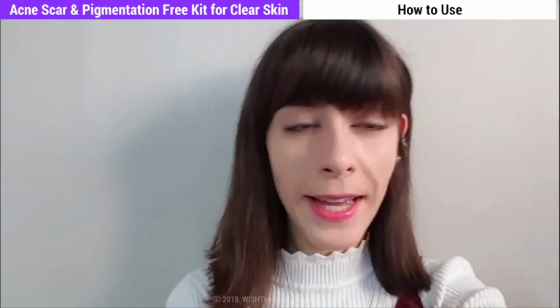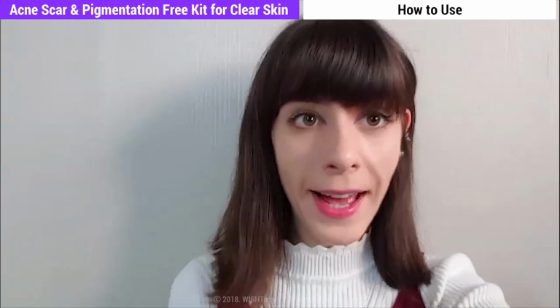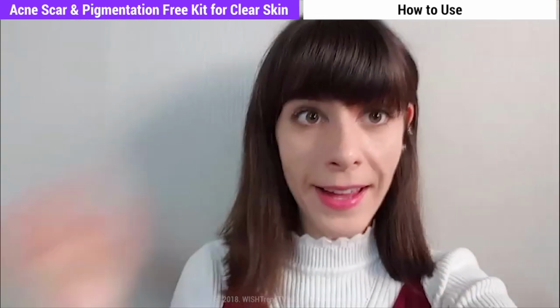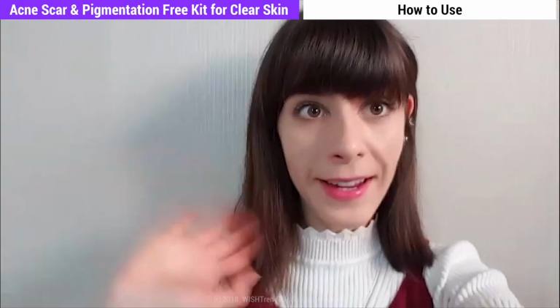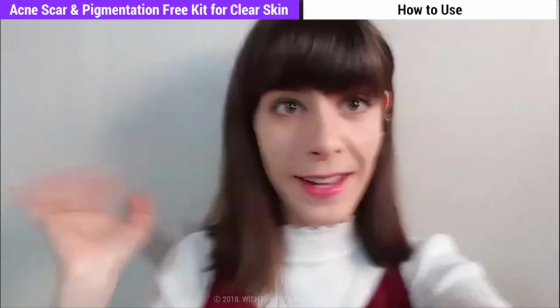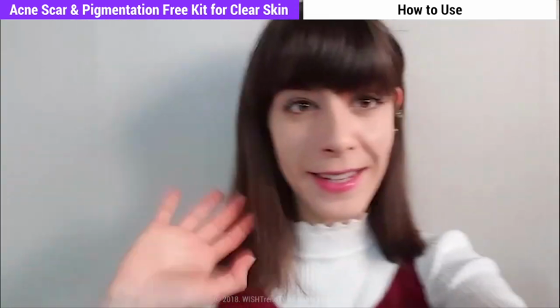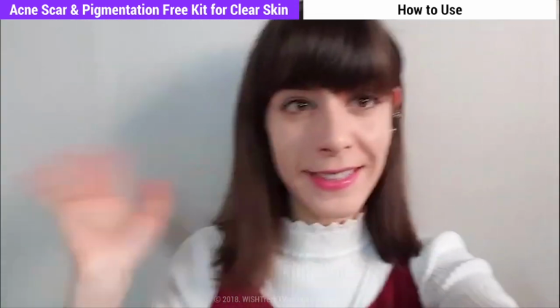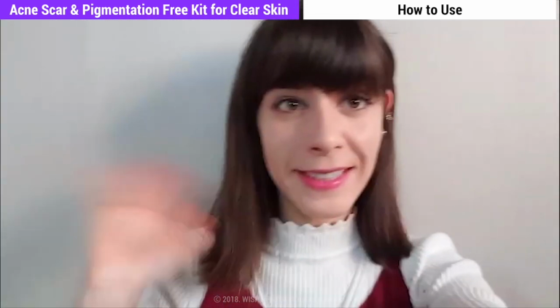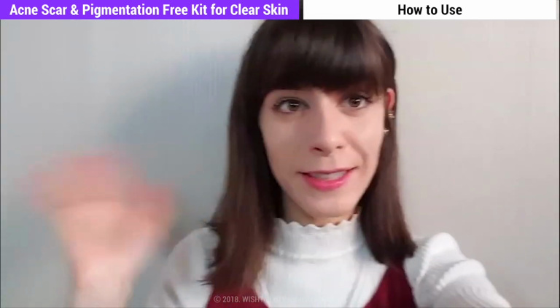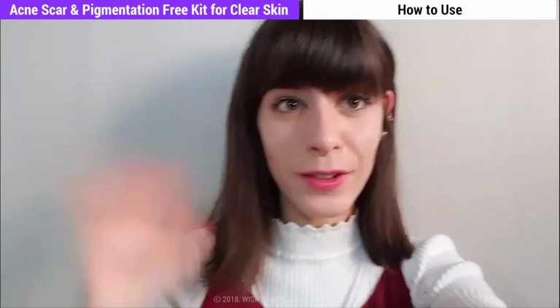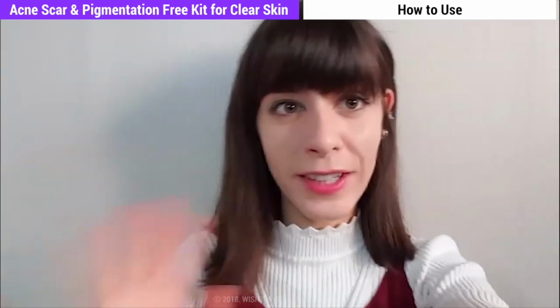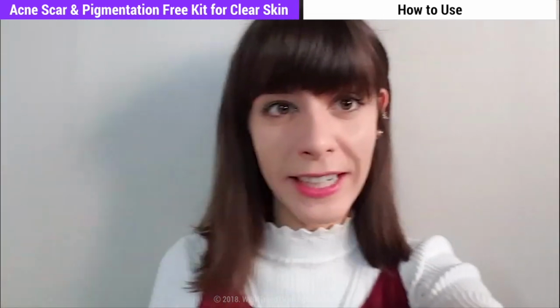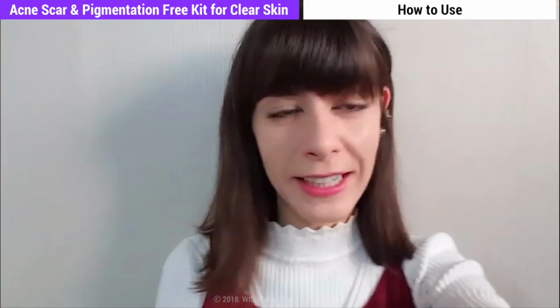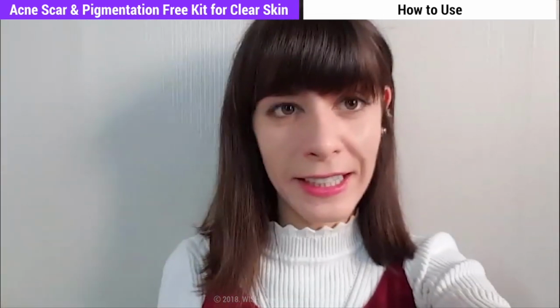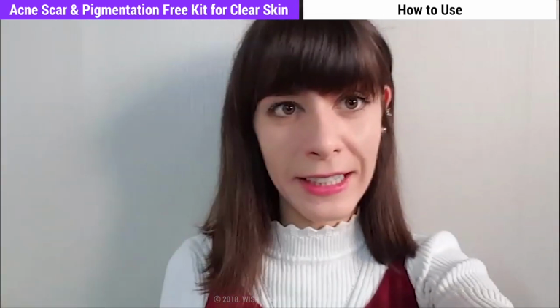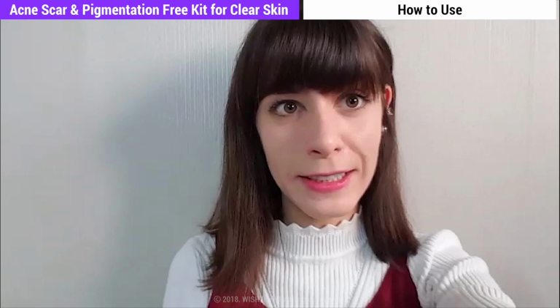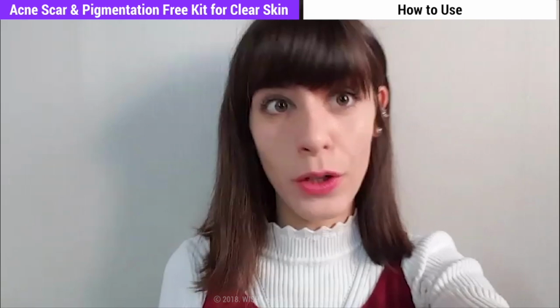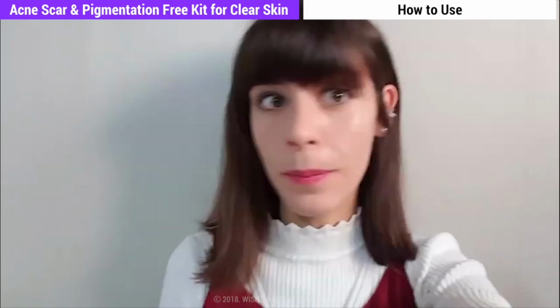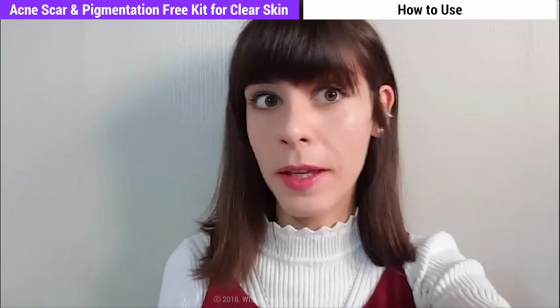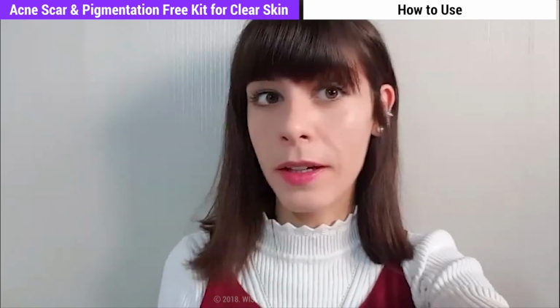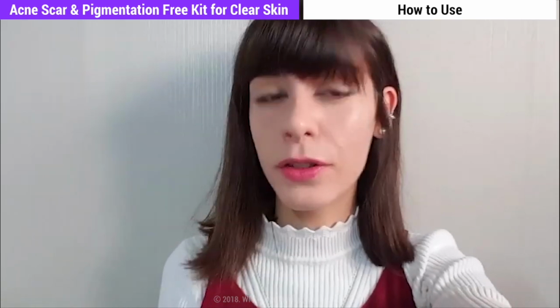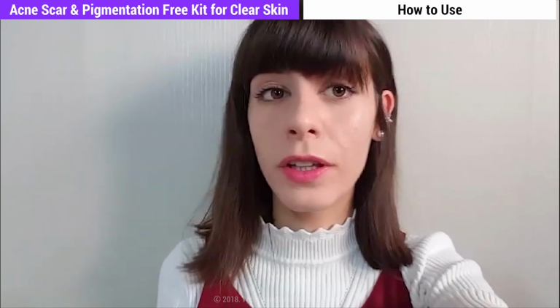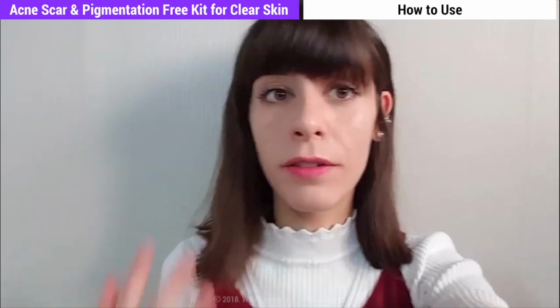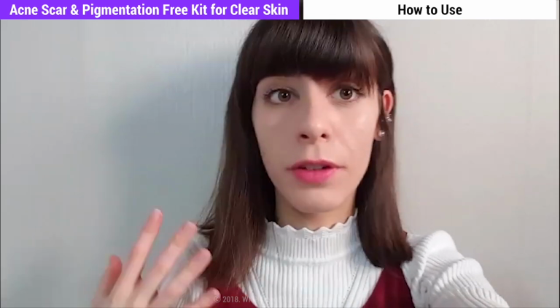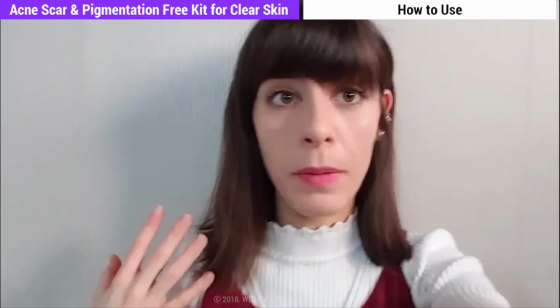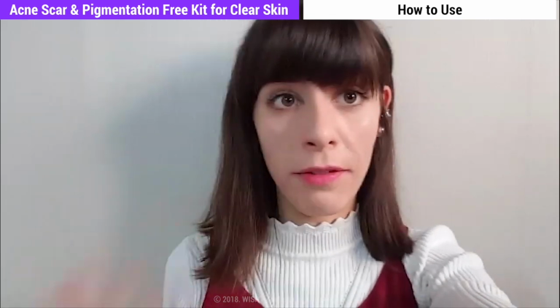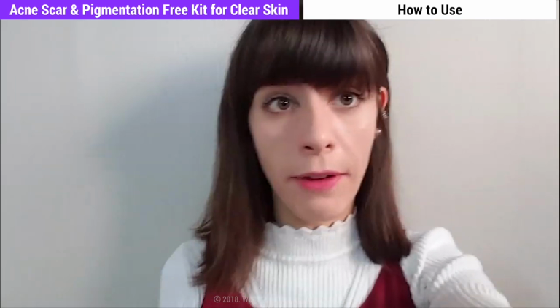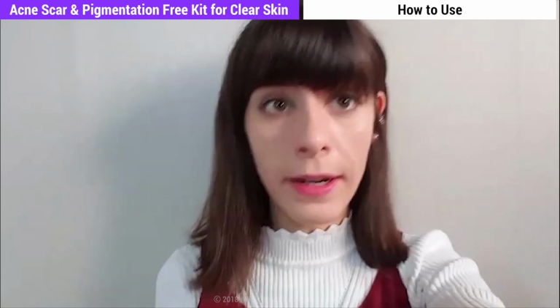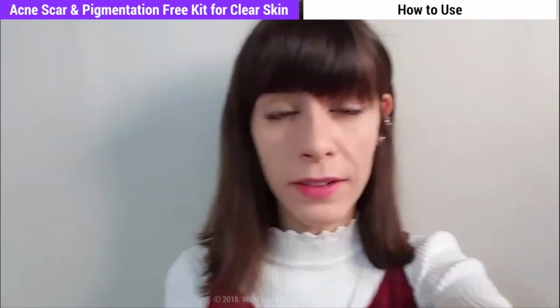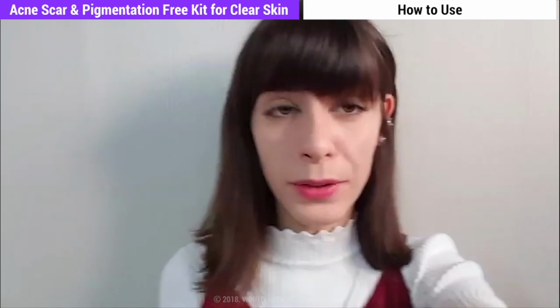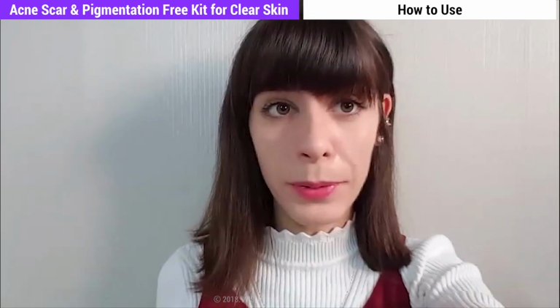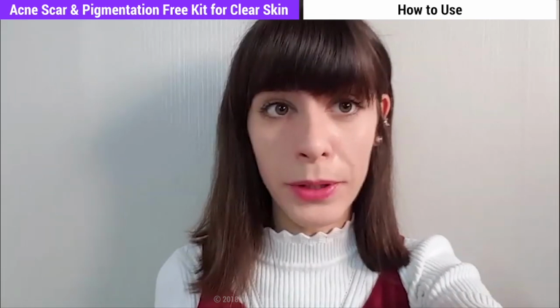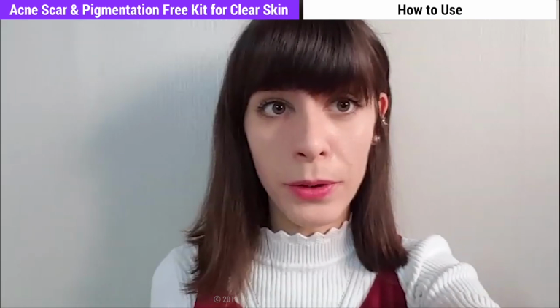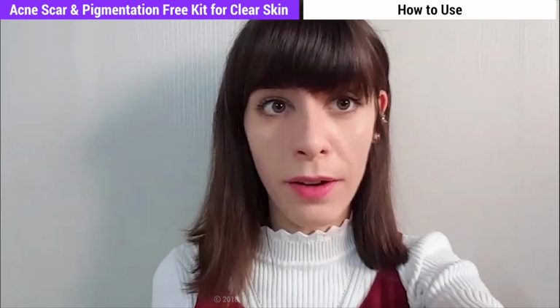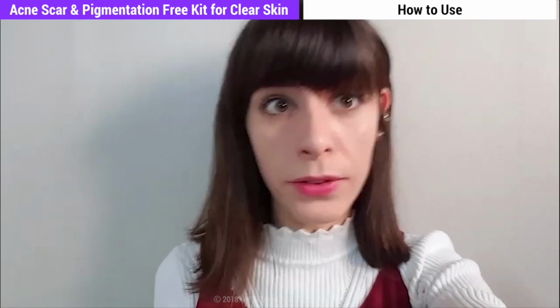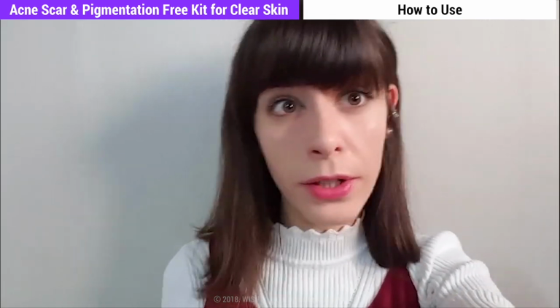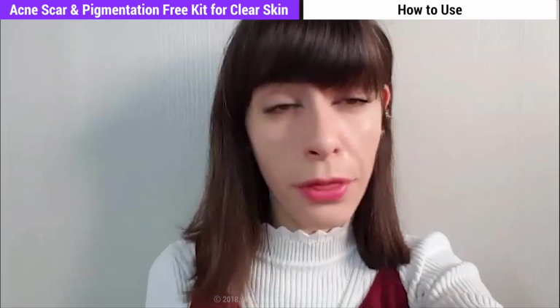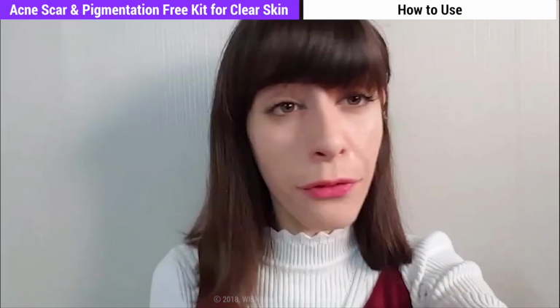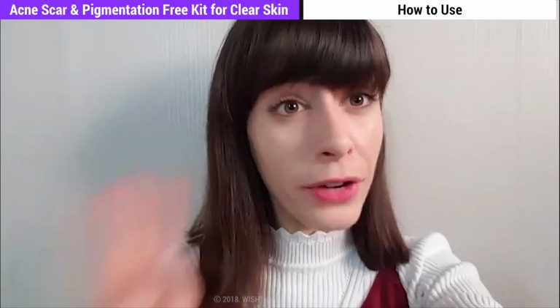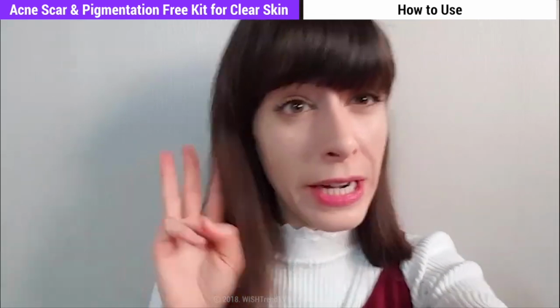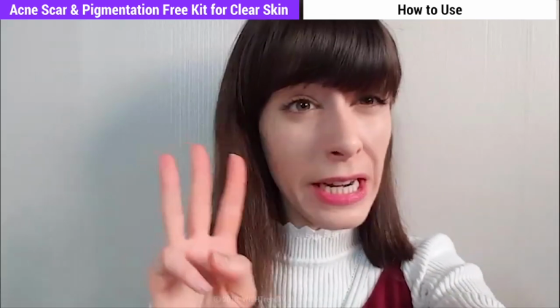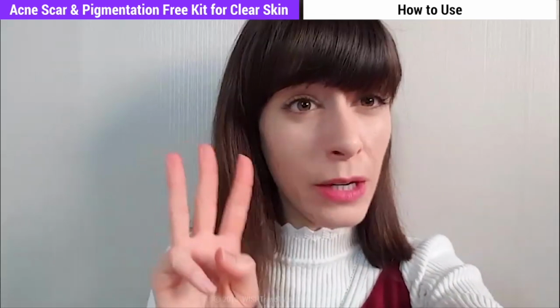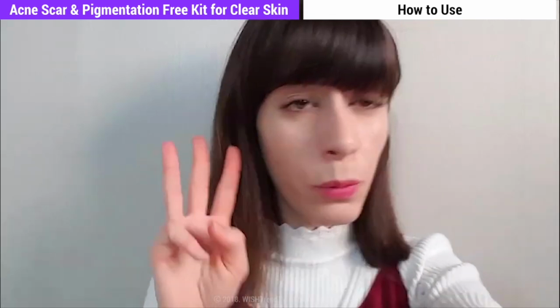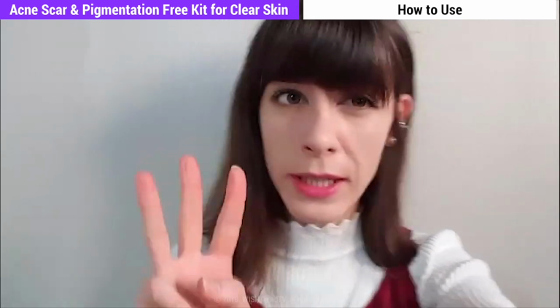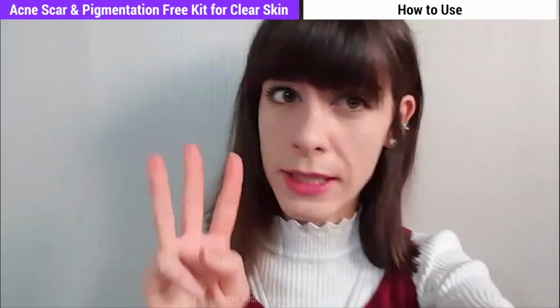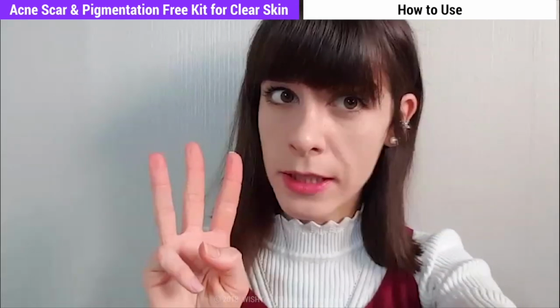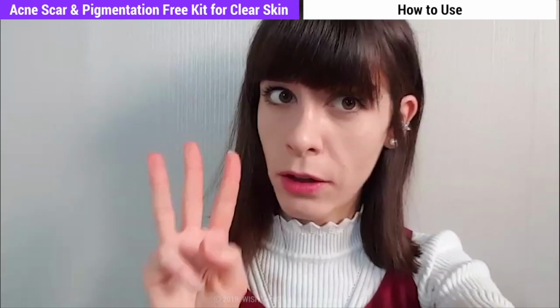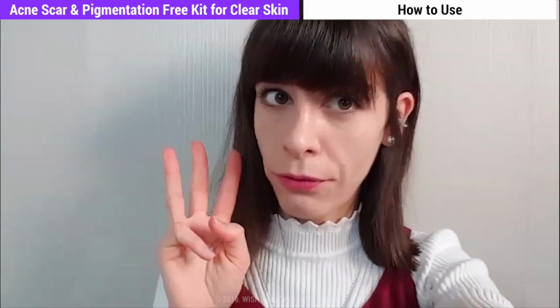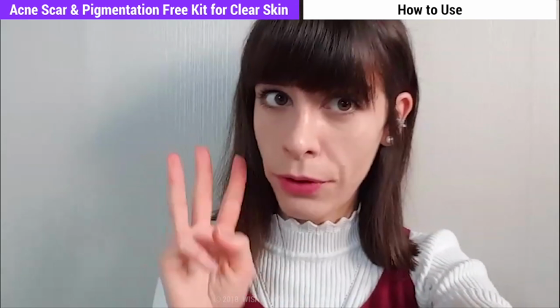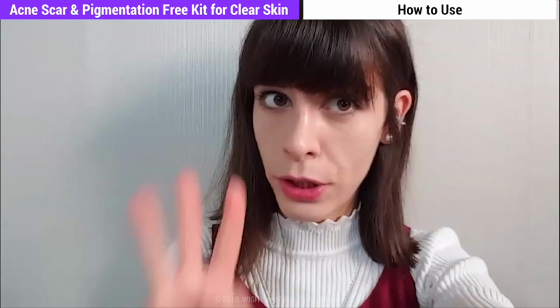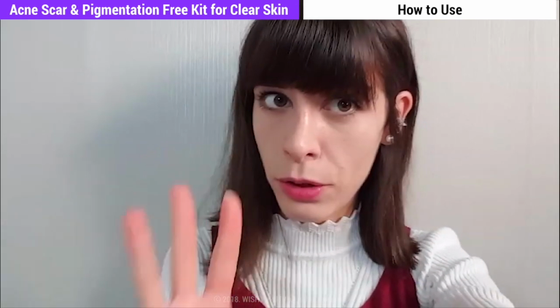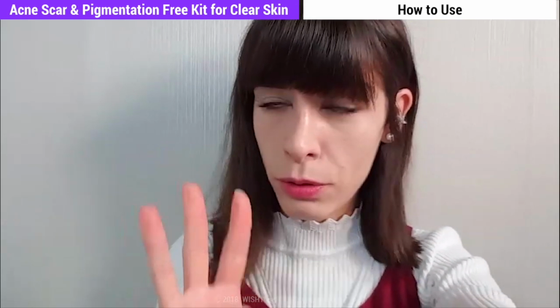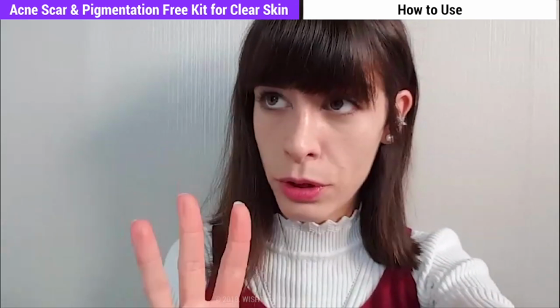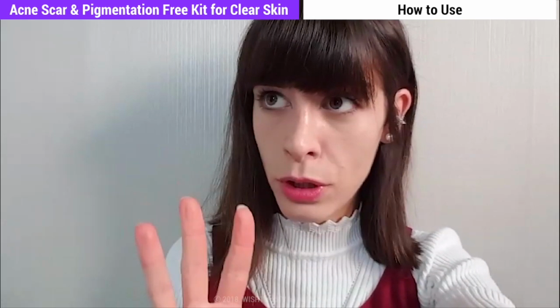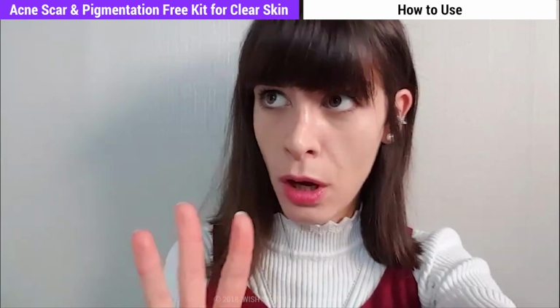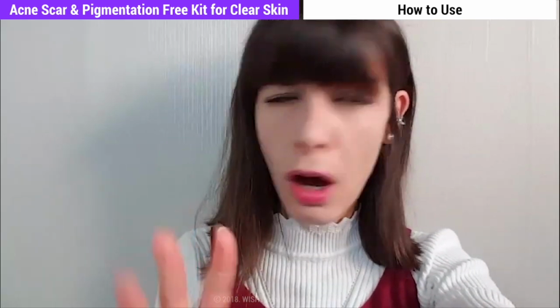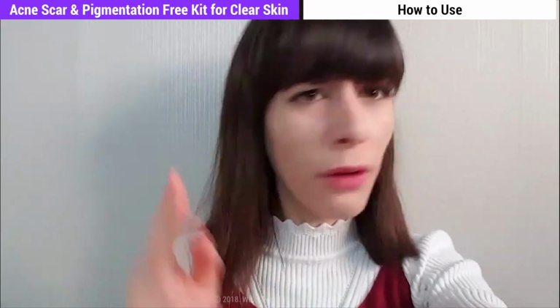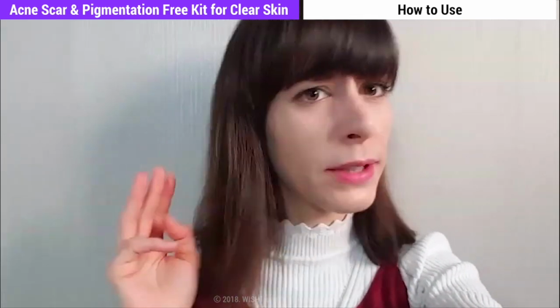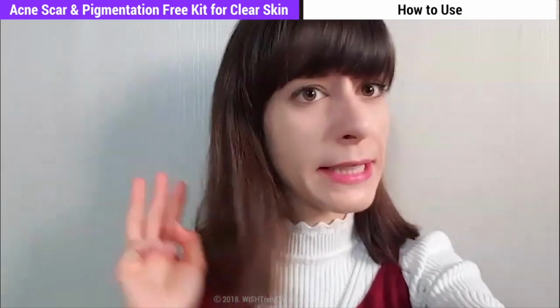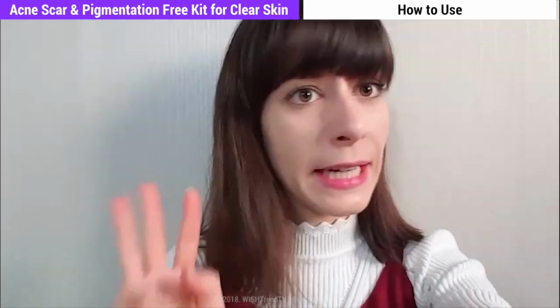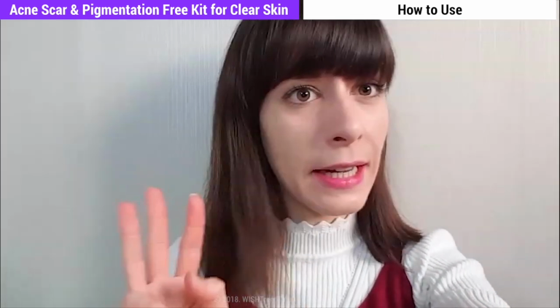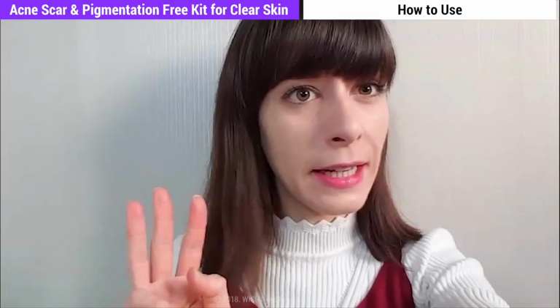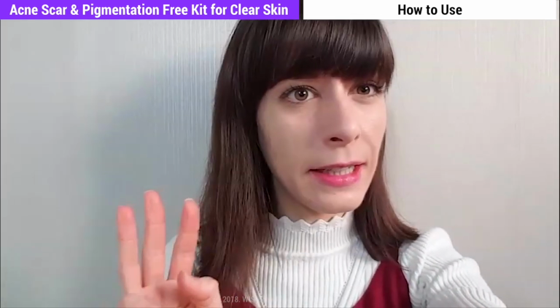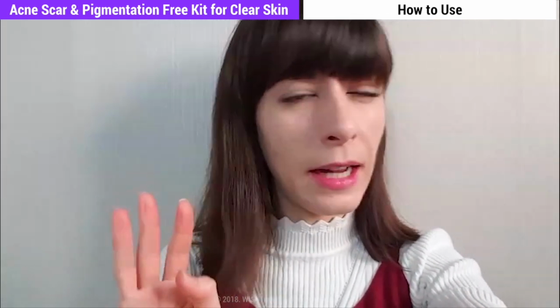Hi guys, this is Lorena. I'm here to give you my final review after three weeks of use of the Teca kit.